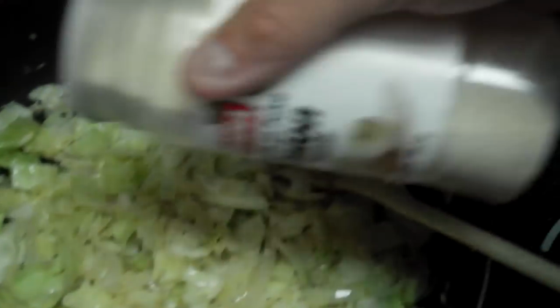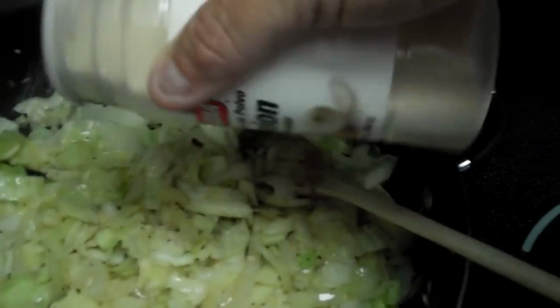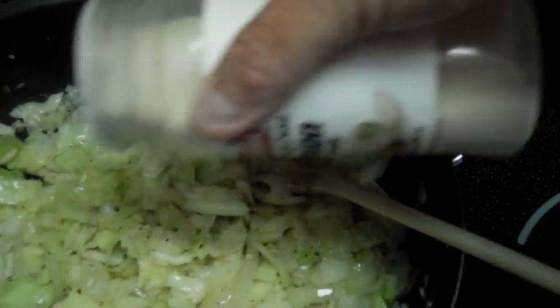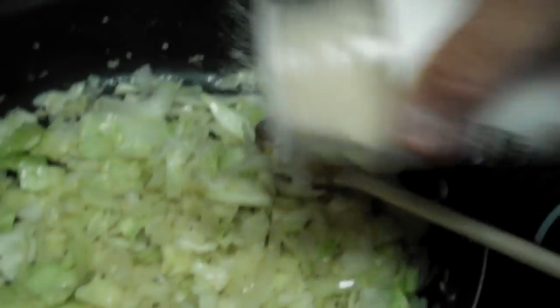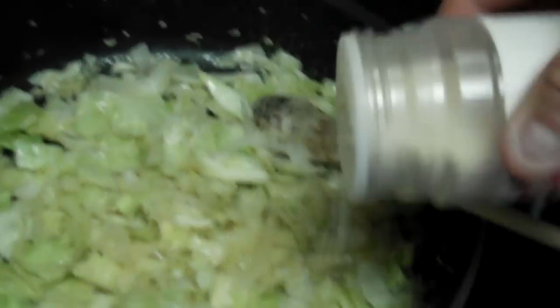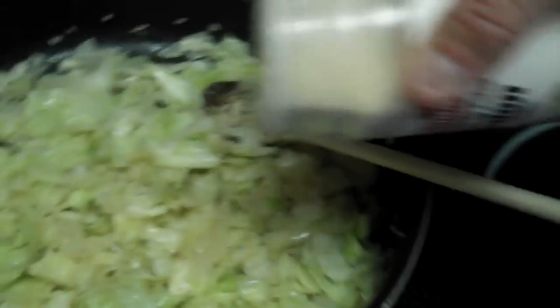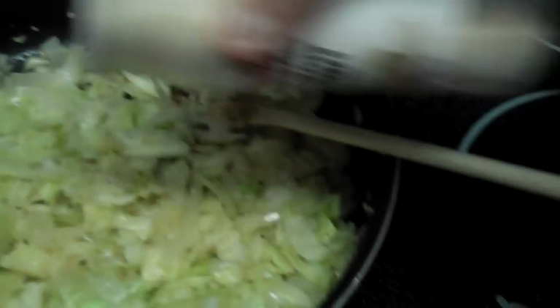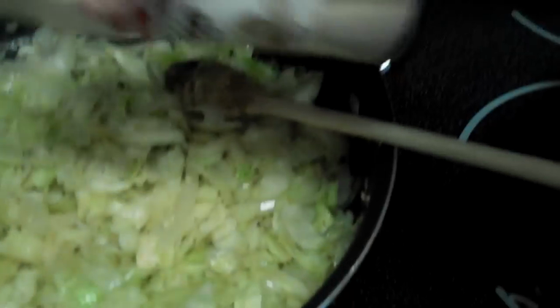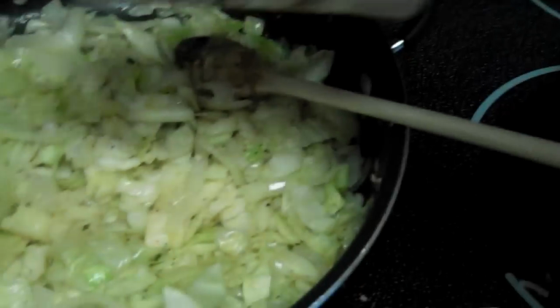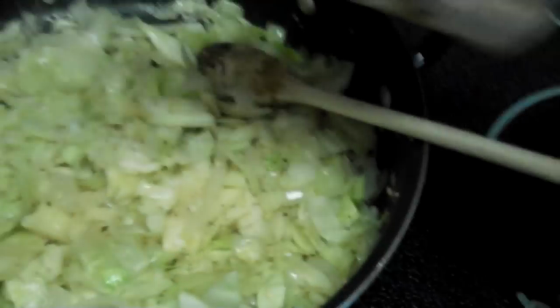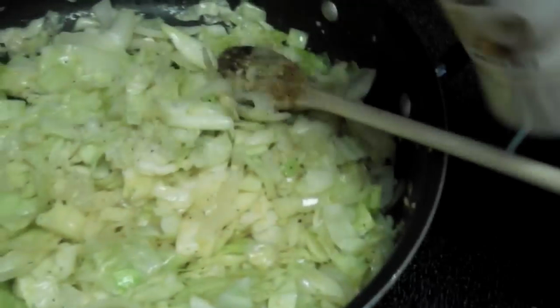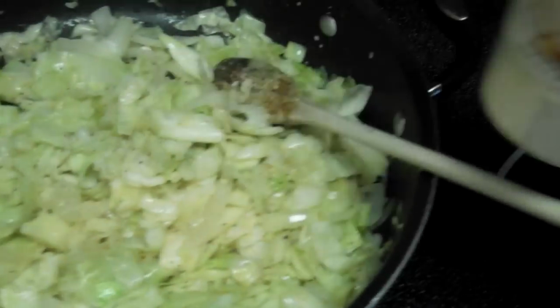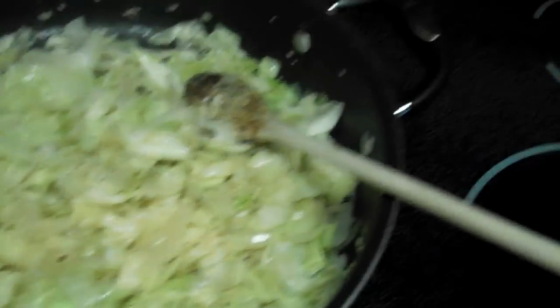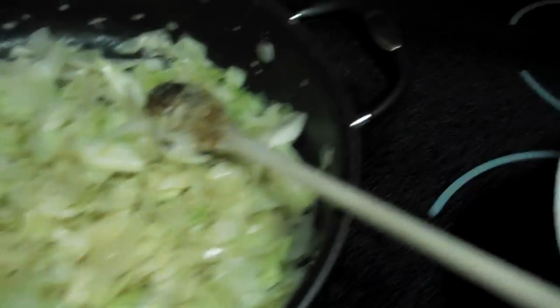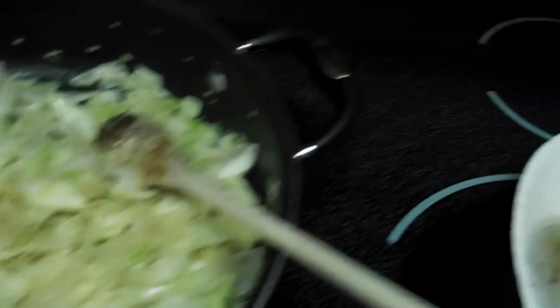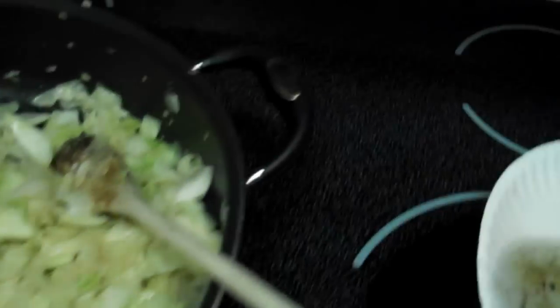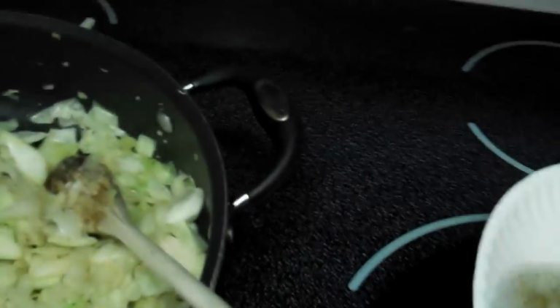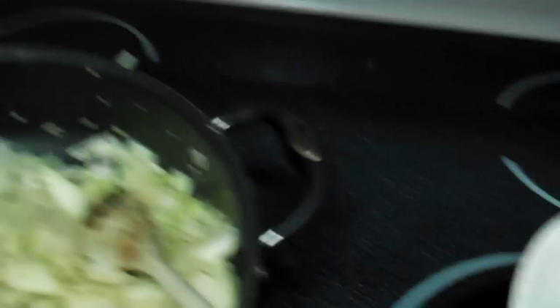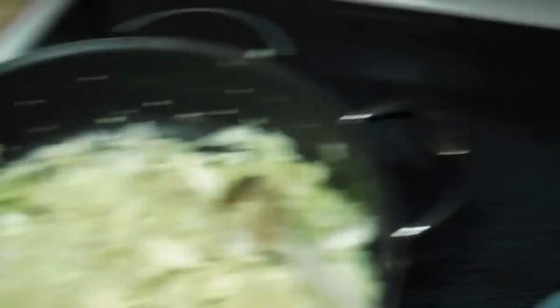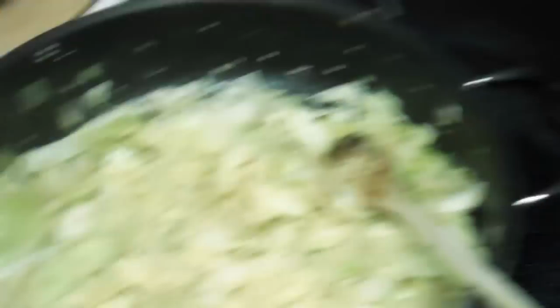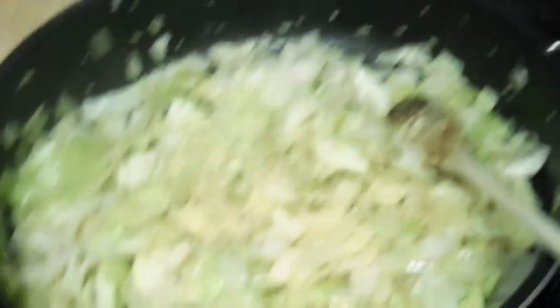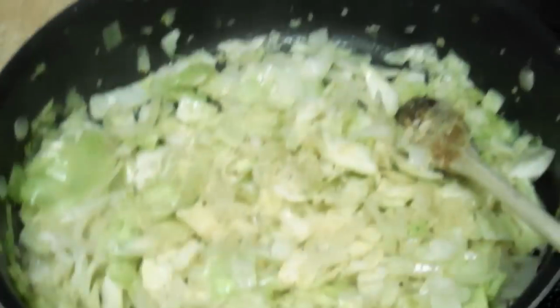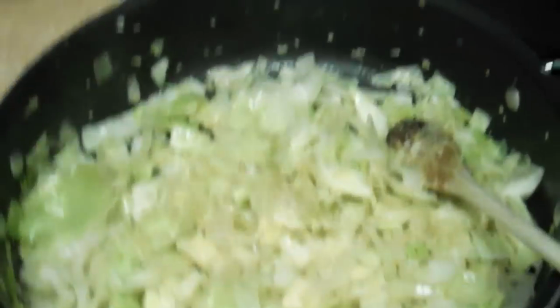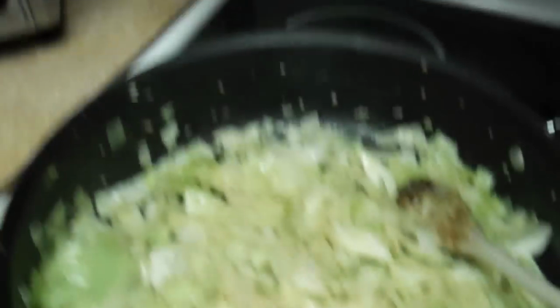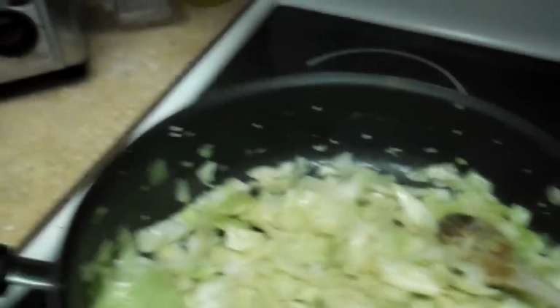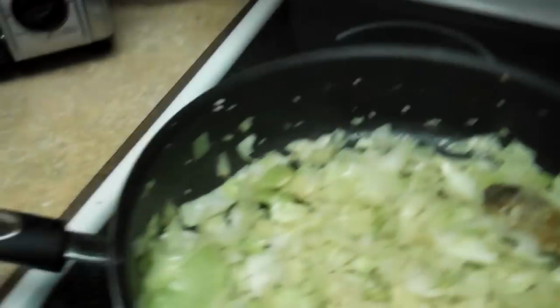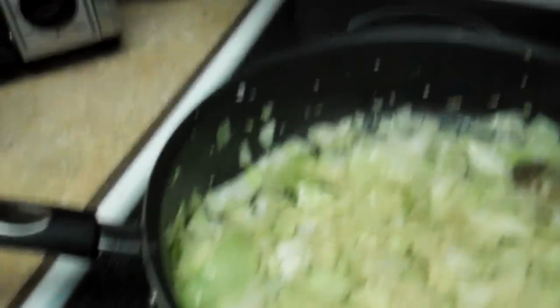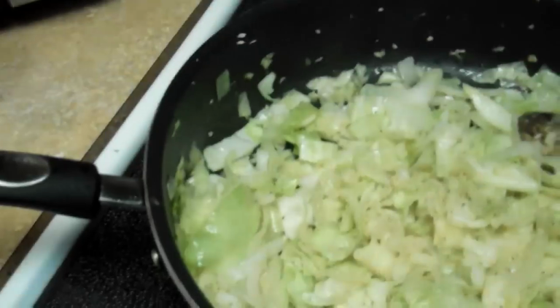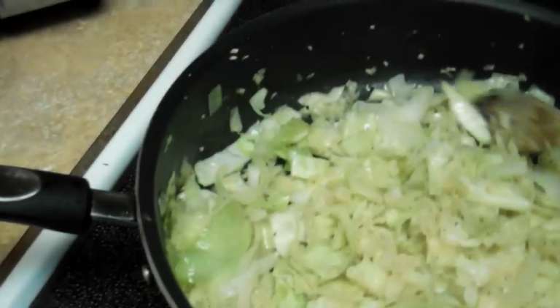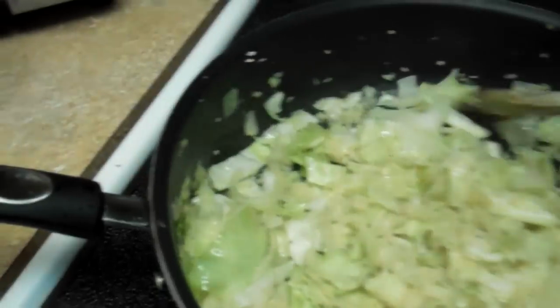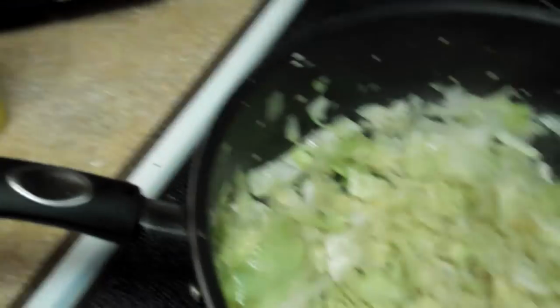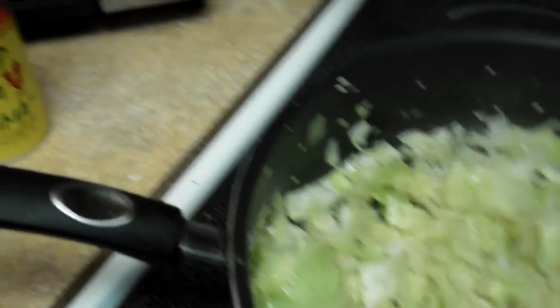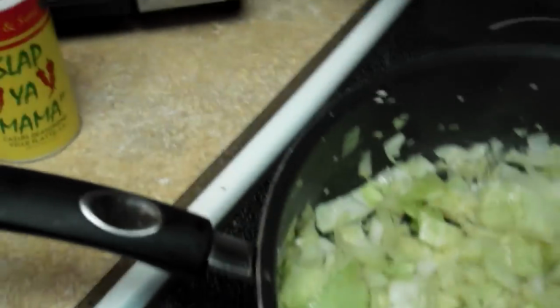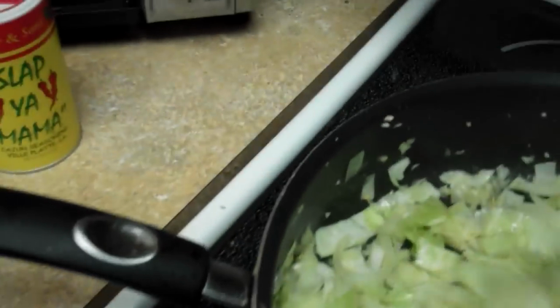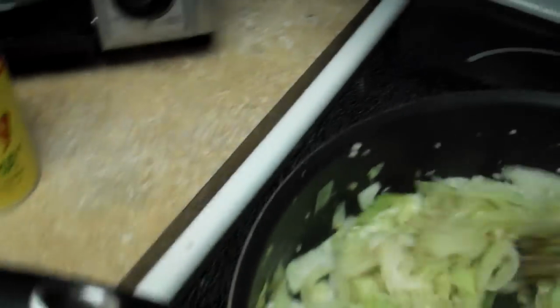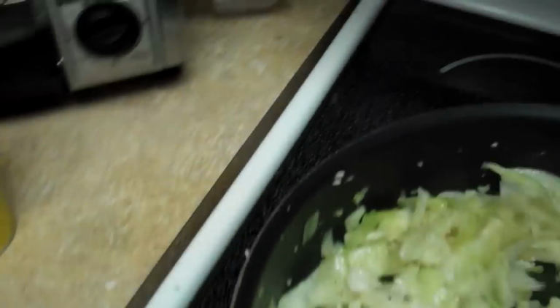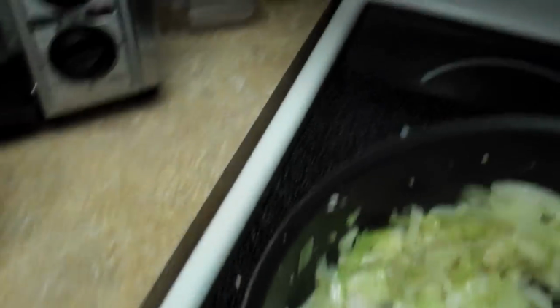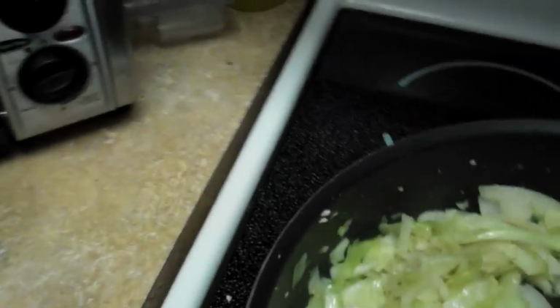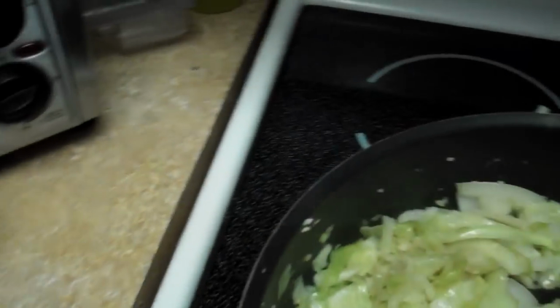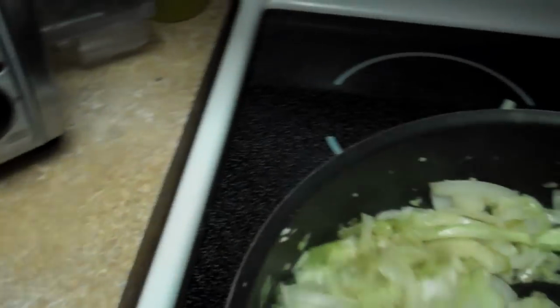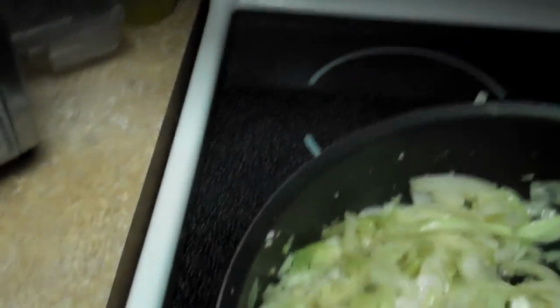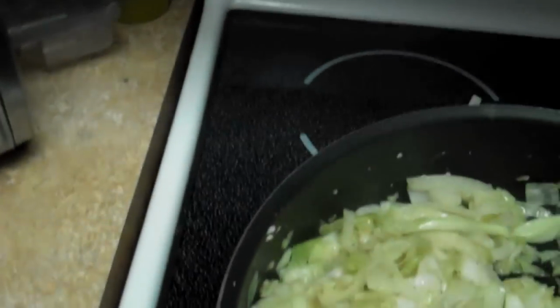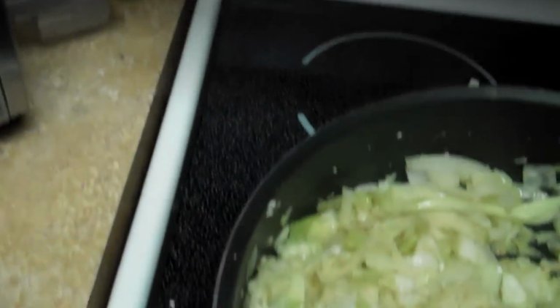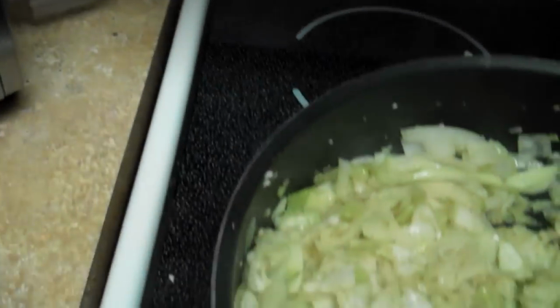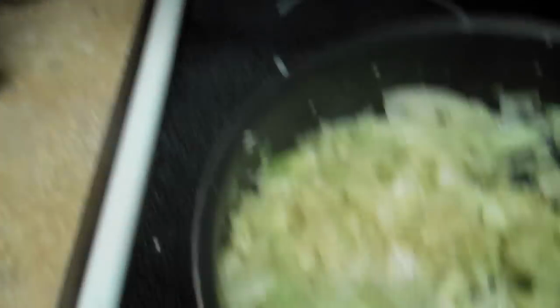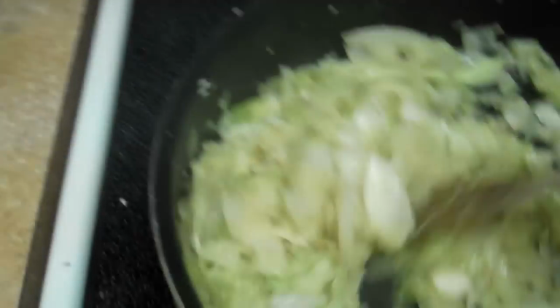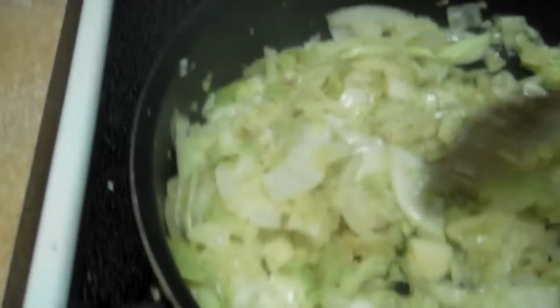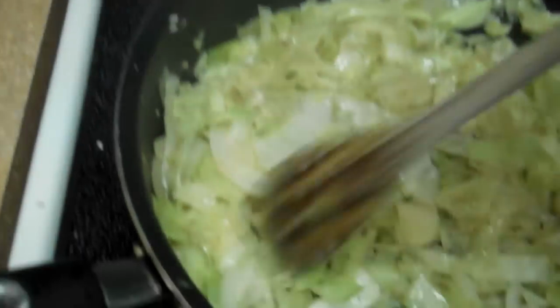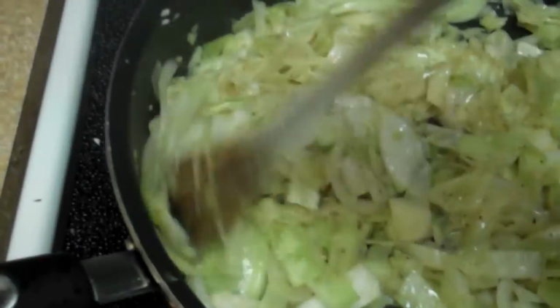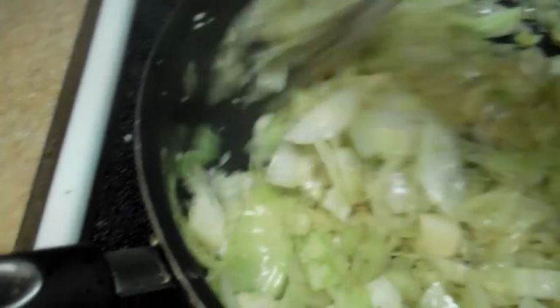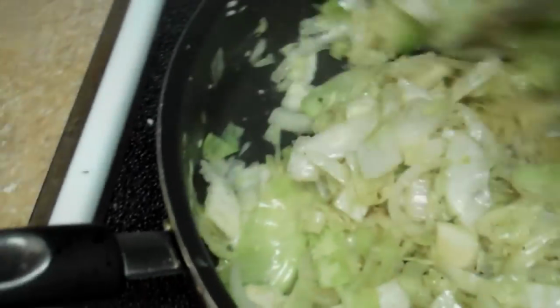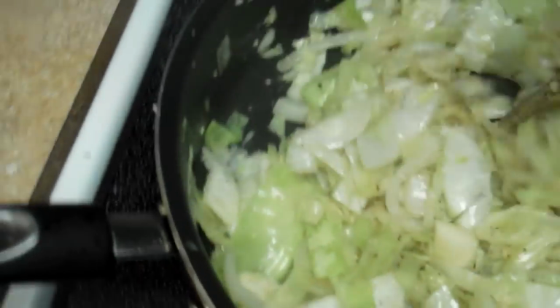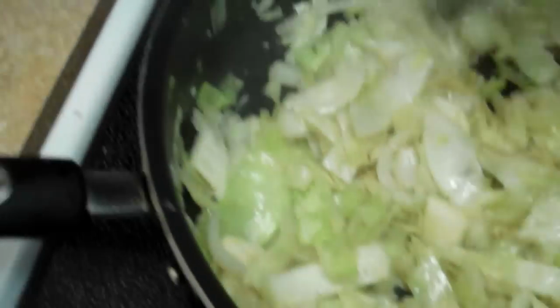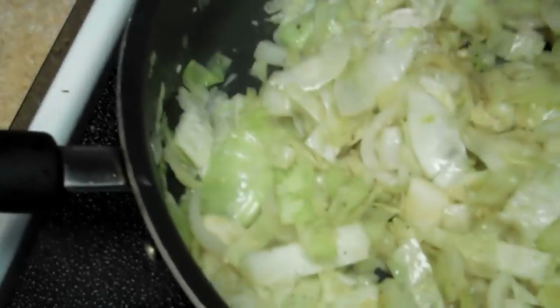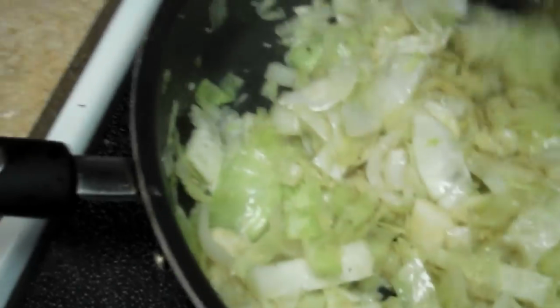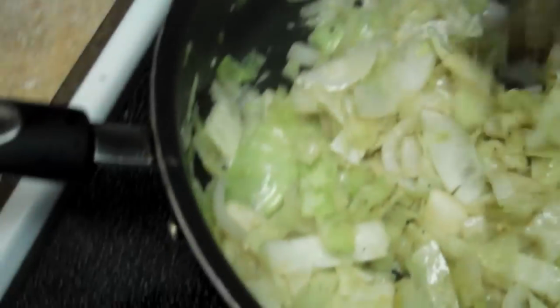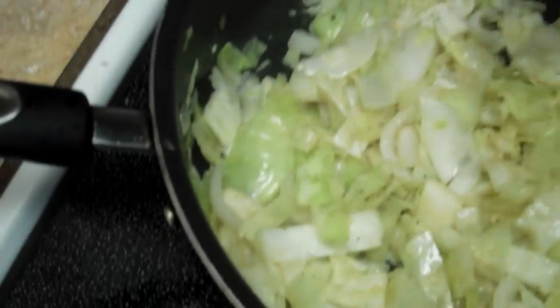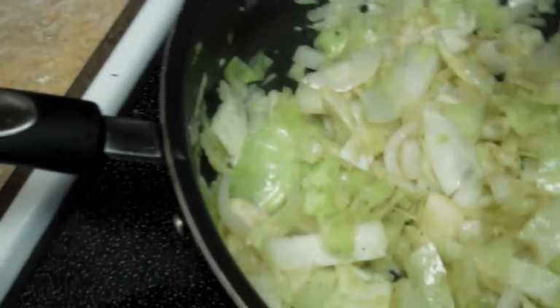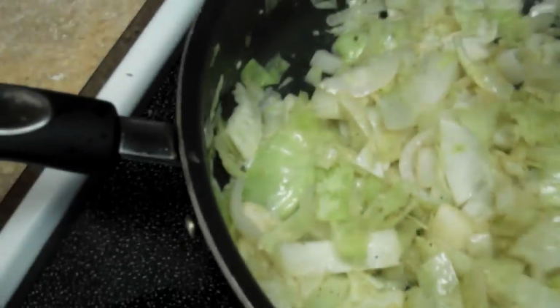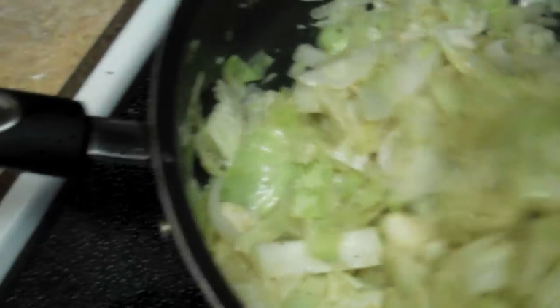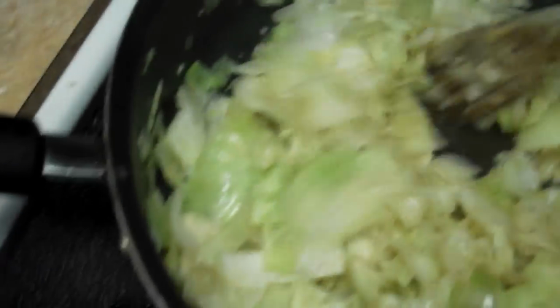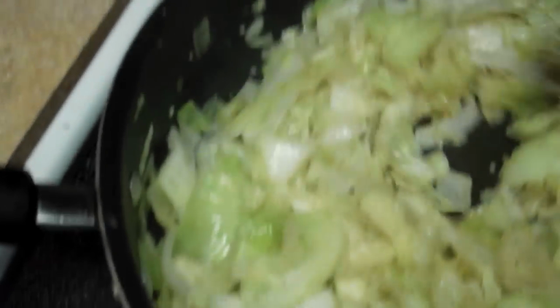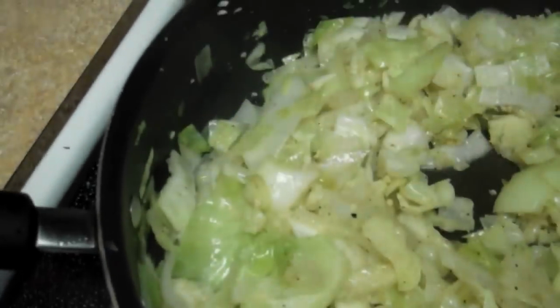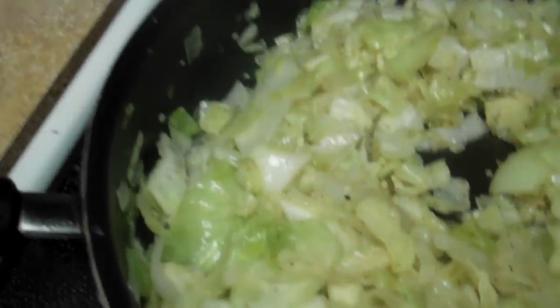Hit it with some onion powder. But yeah, let's get it cooked up here and try it out in a minute.